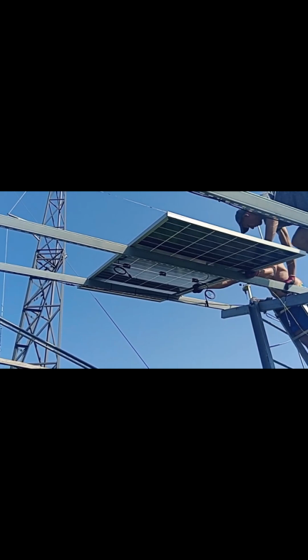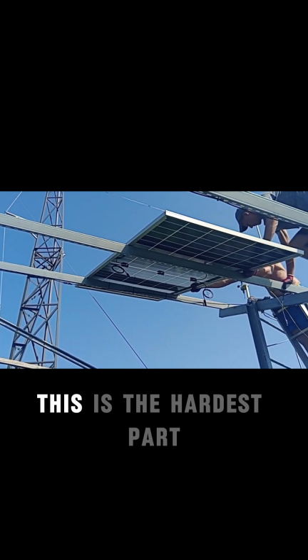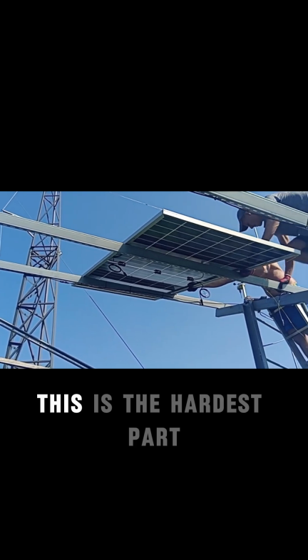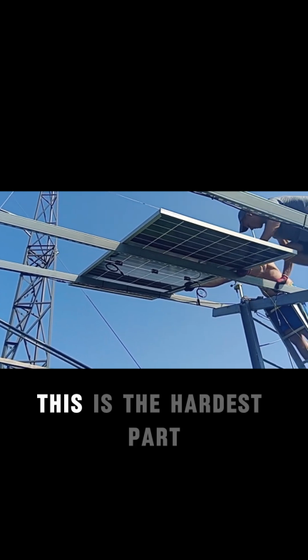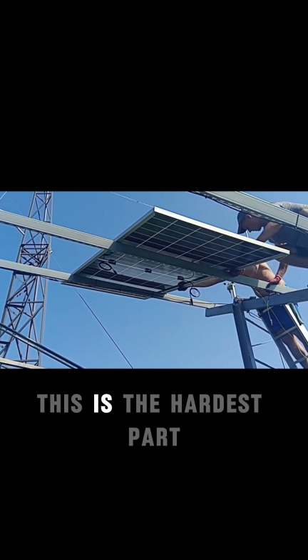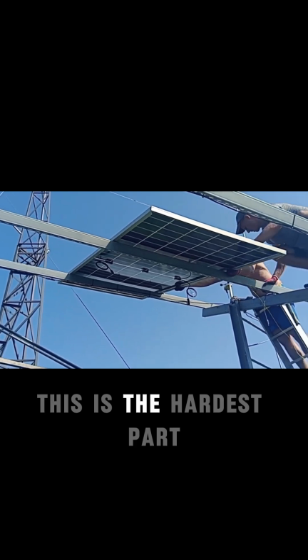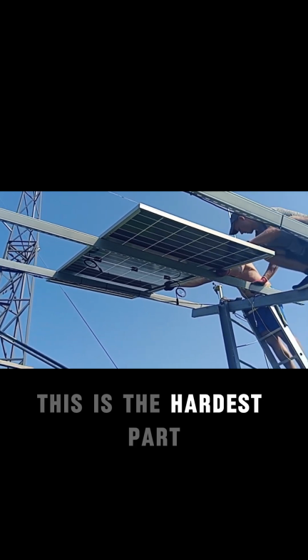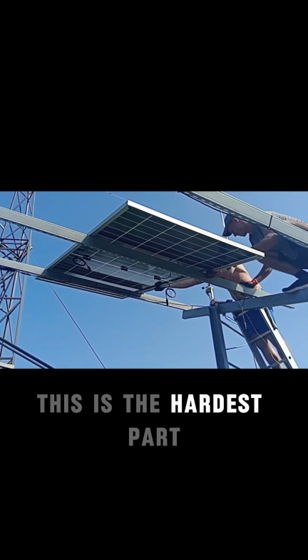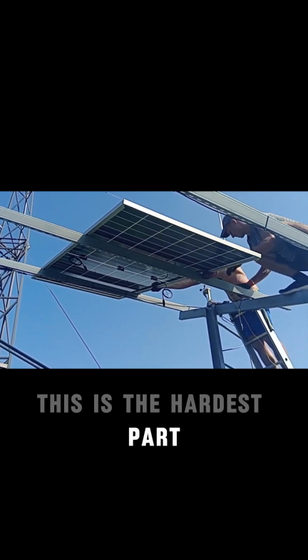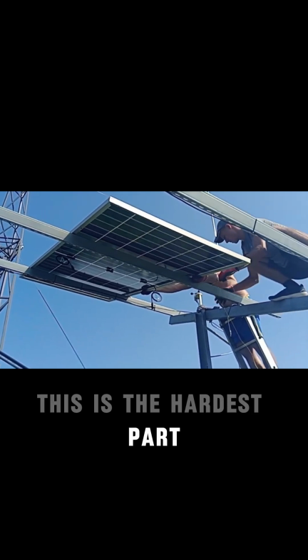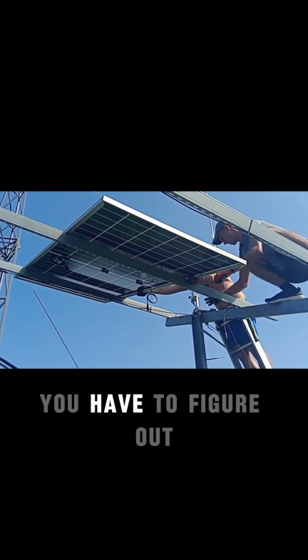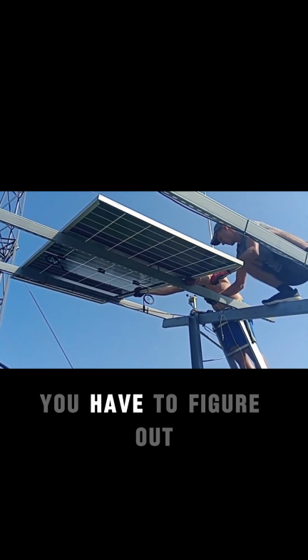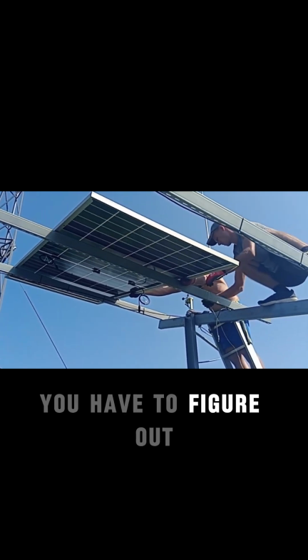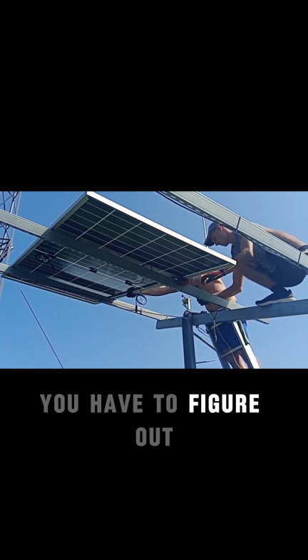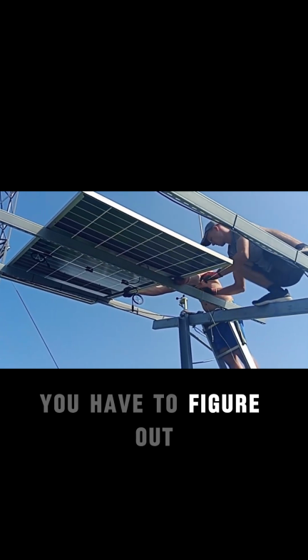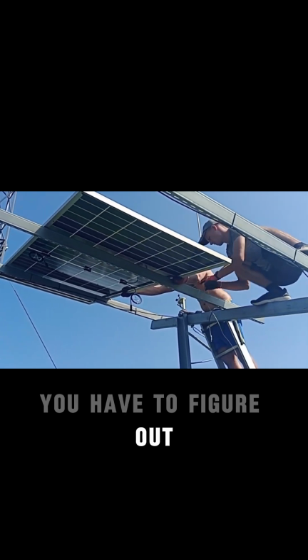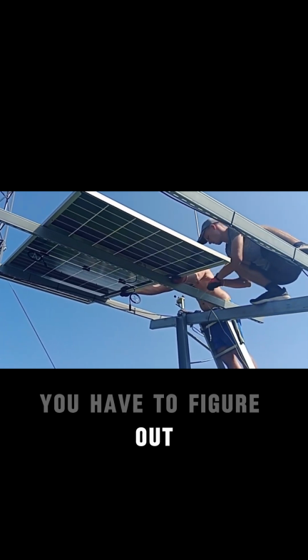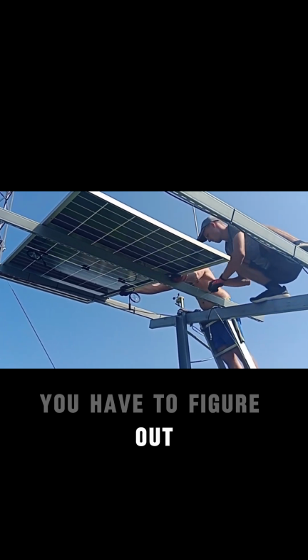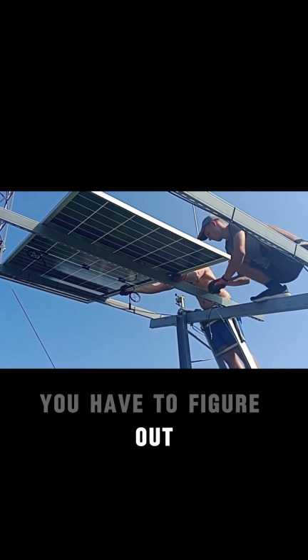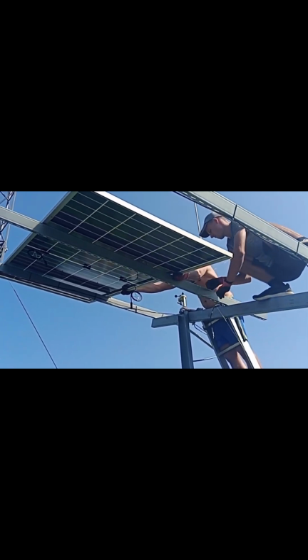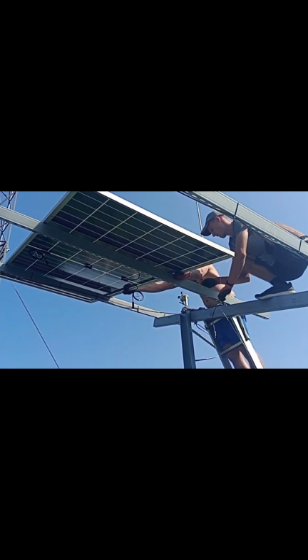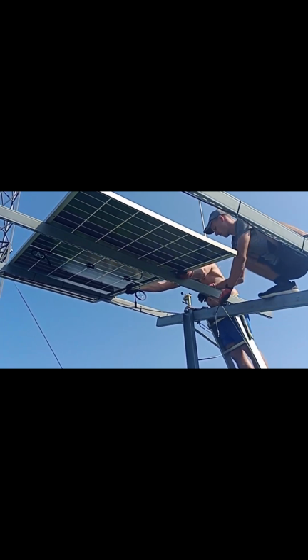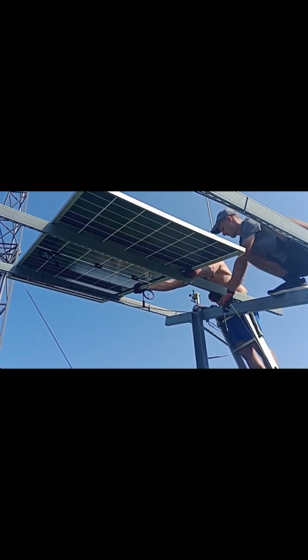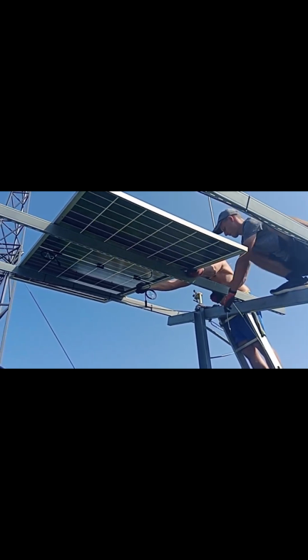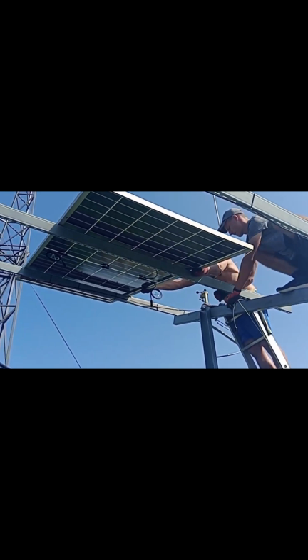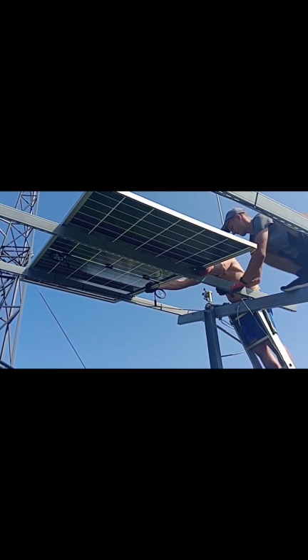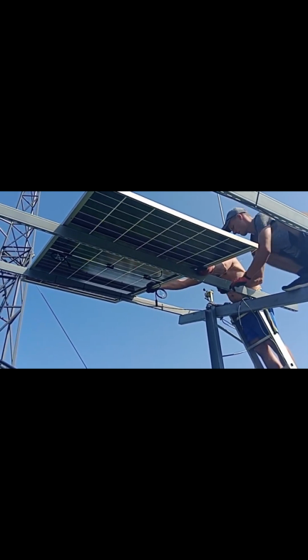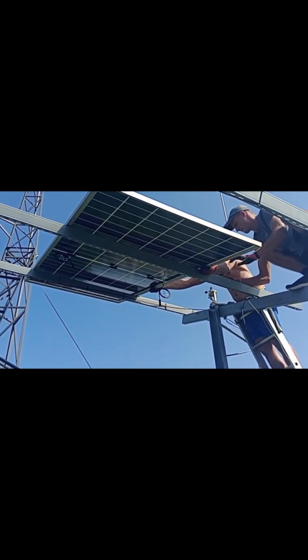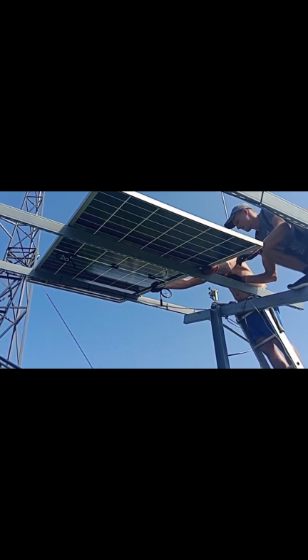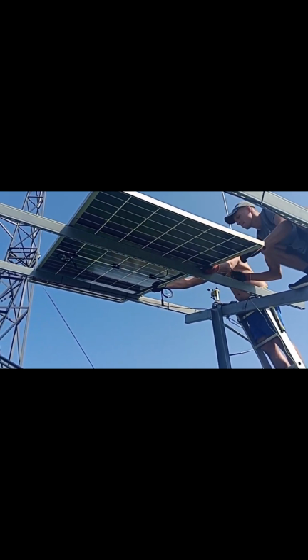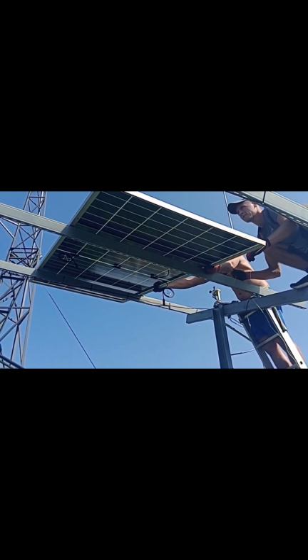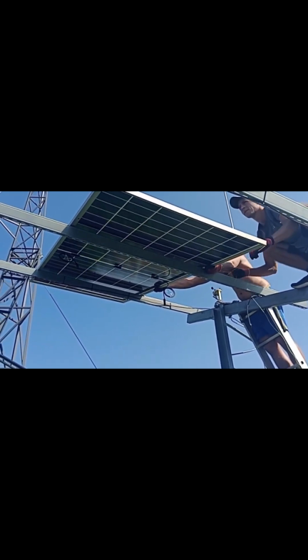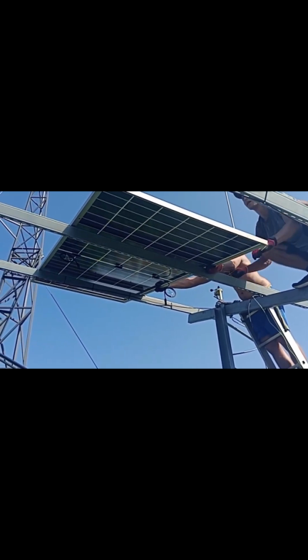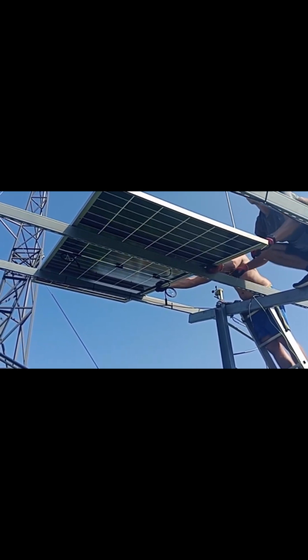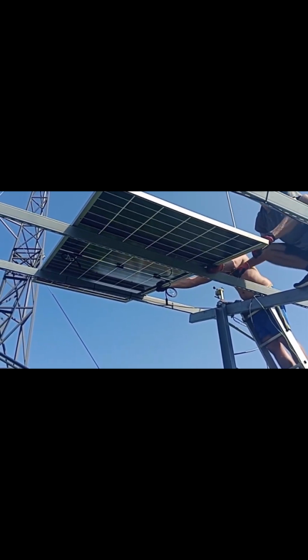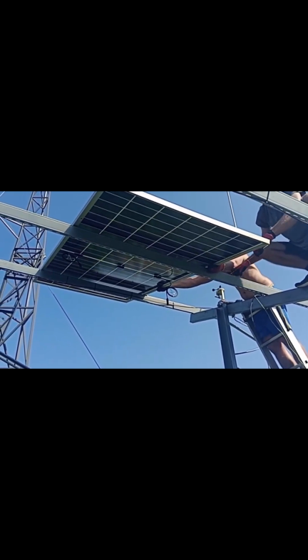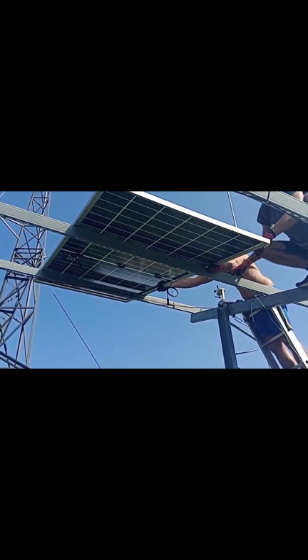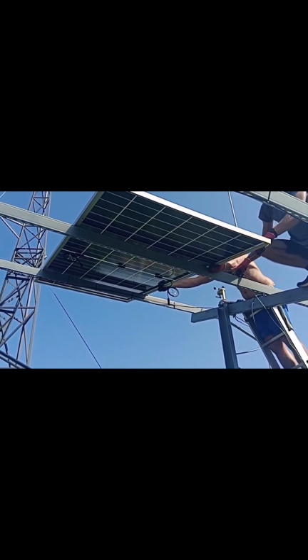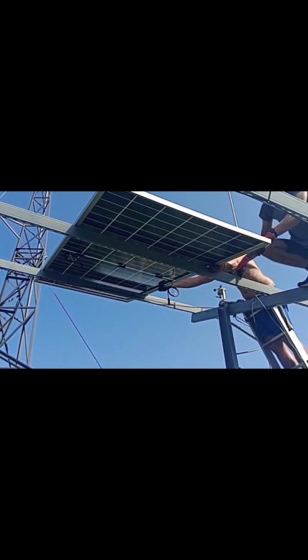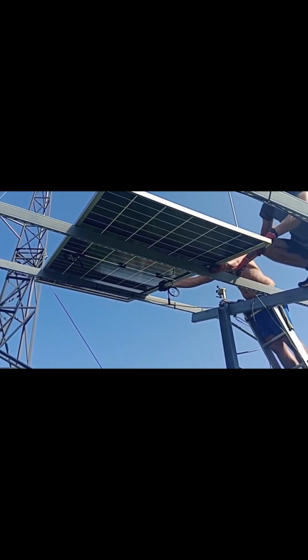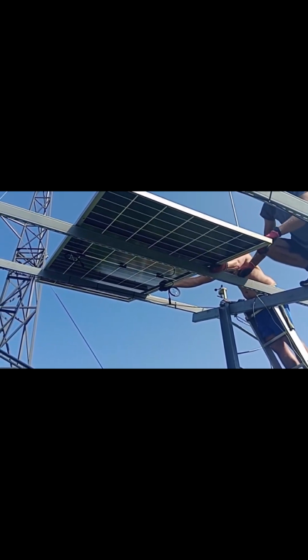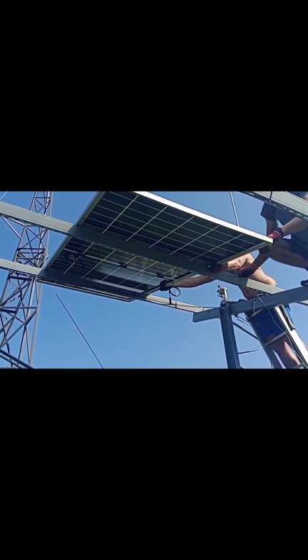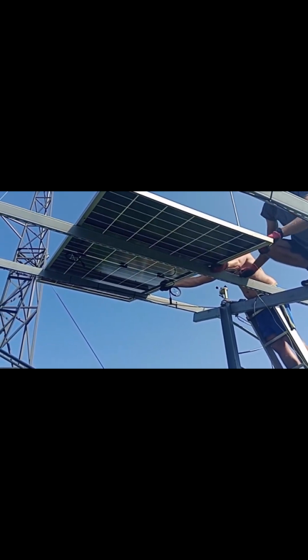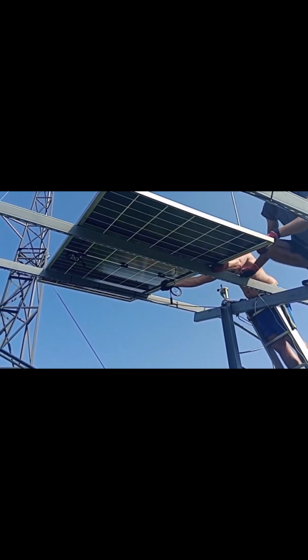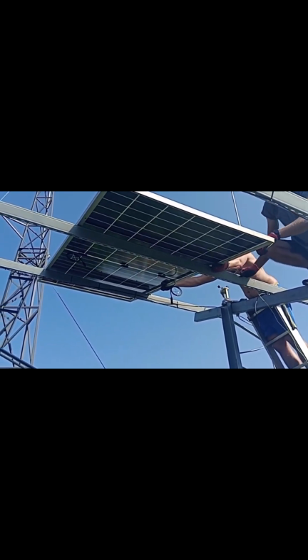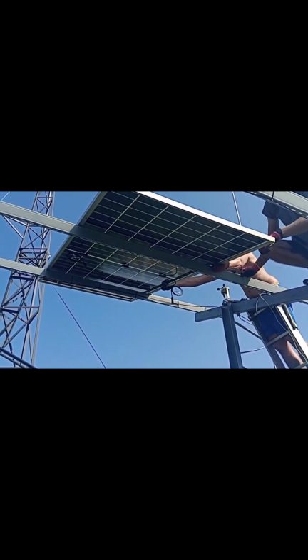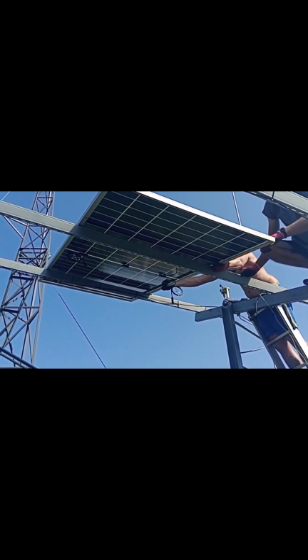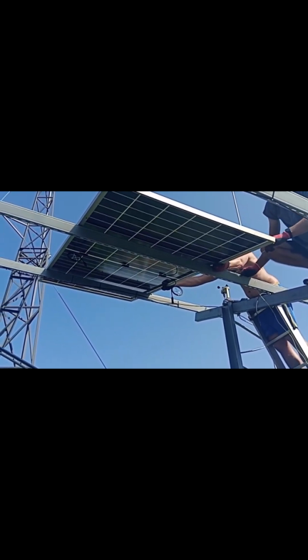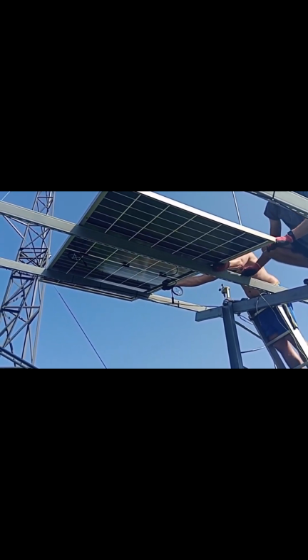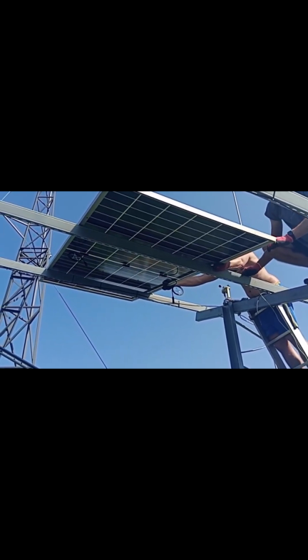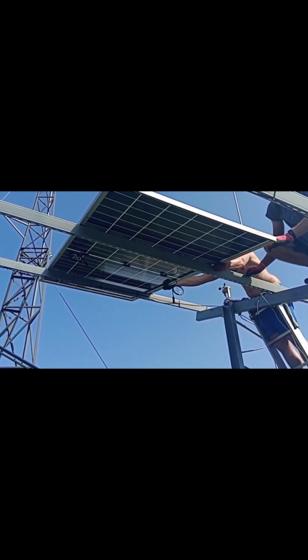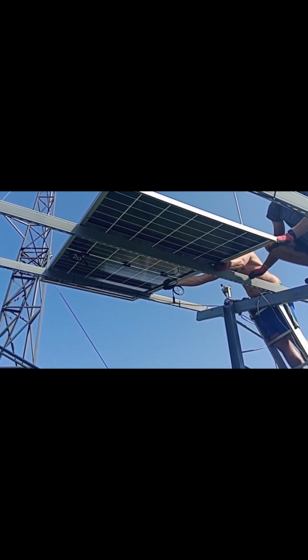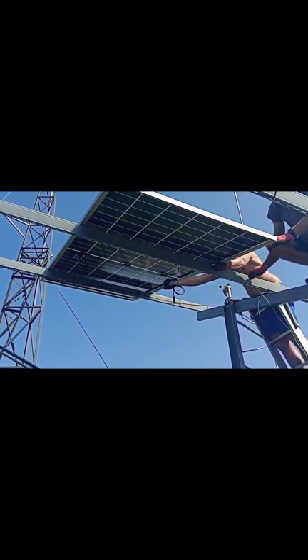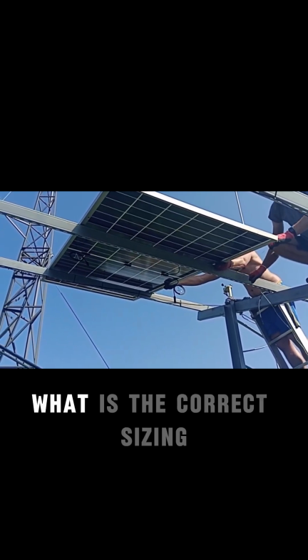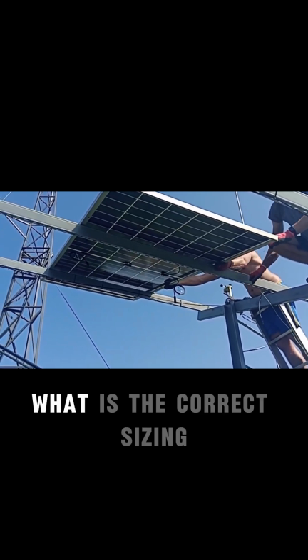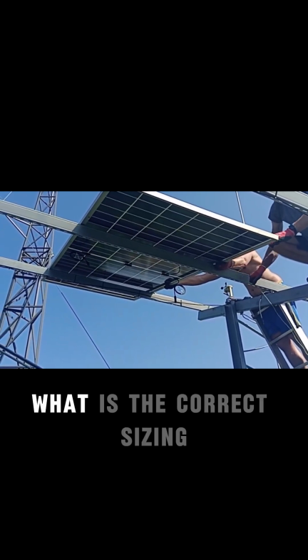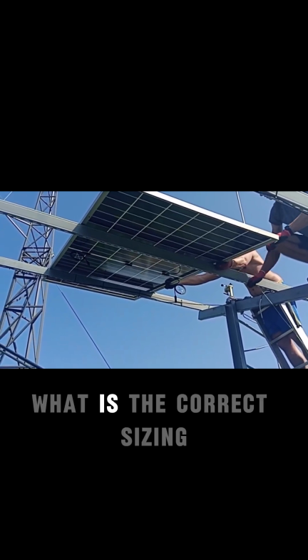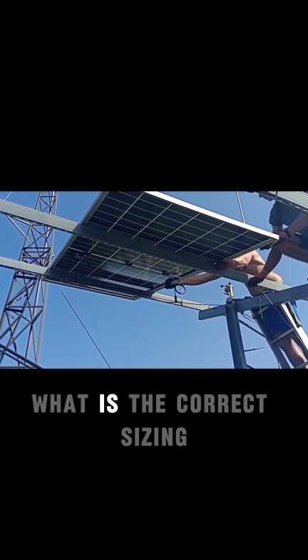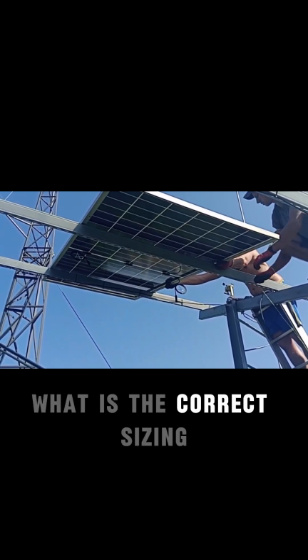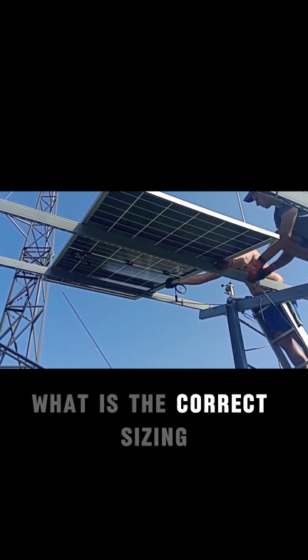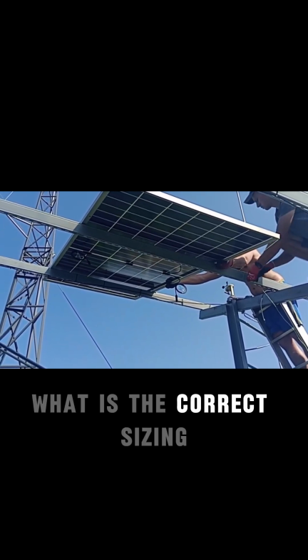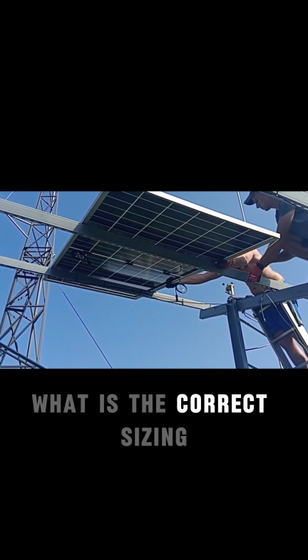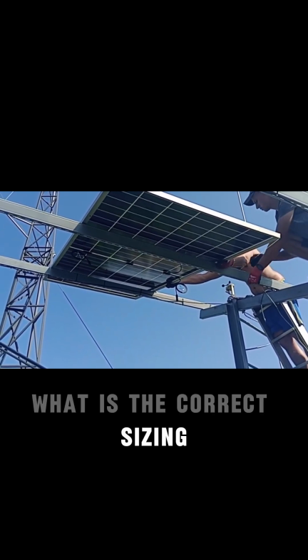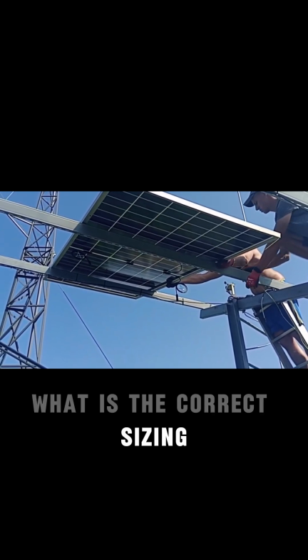This is the hardest part — you have to figure out what is the correct sizing.